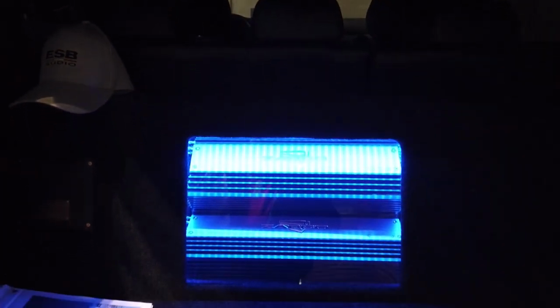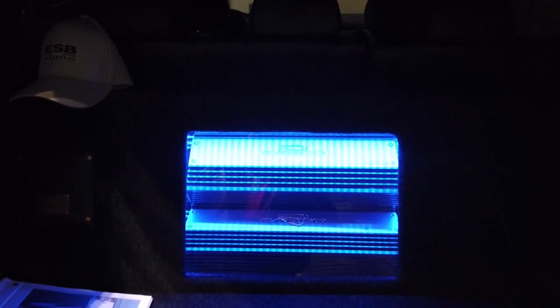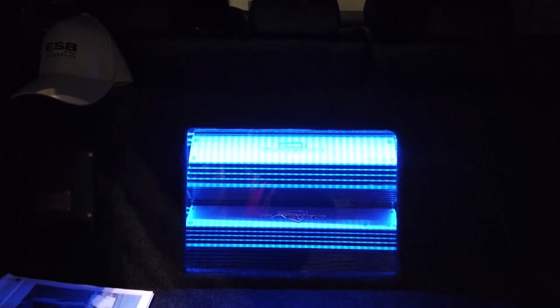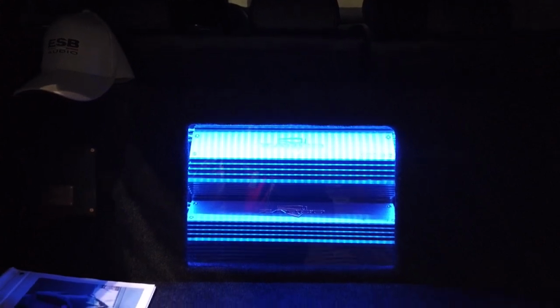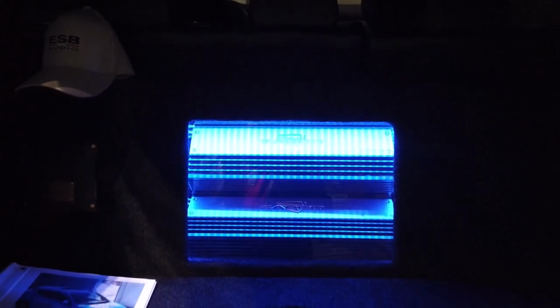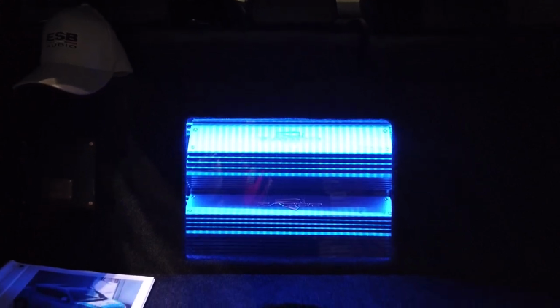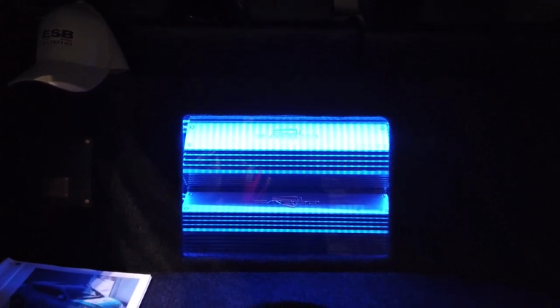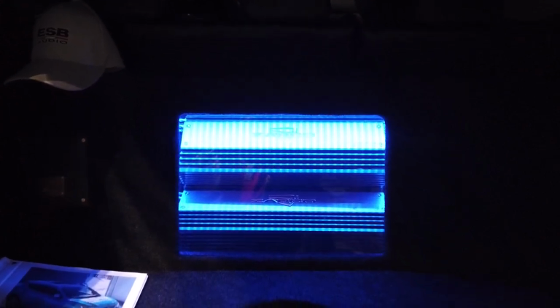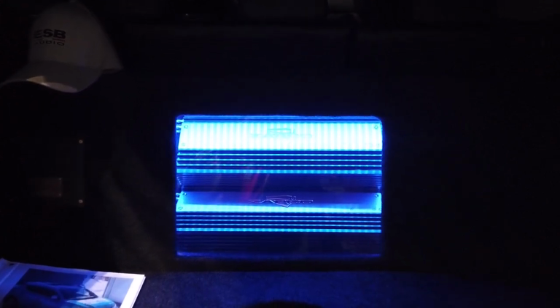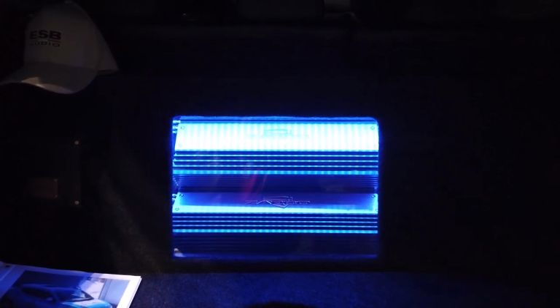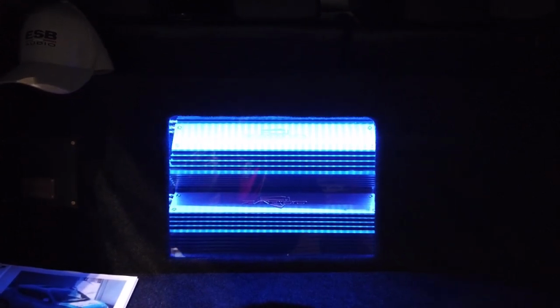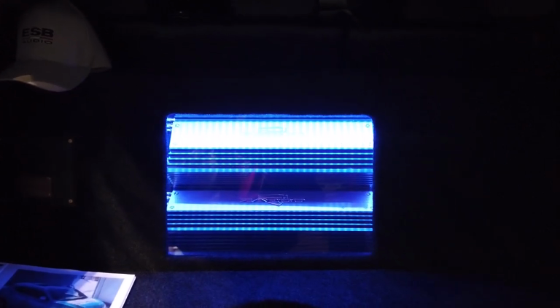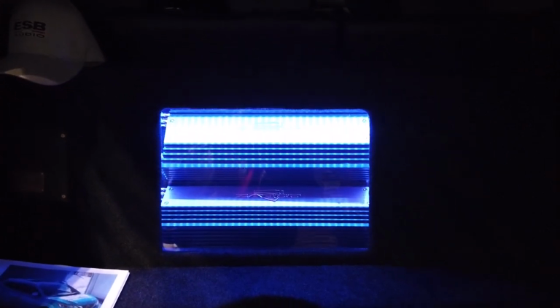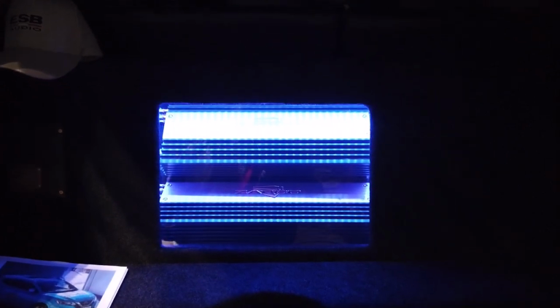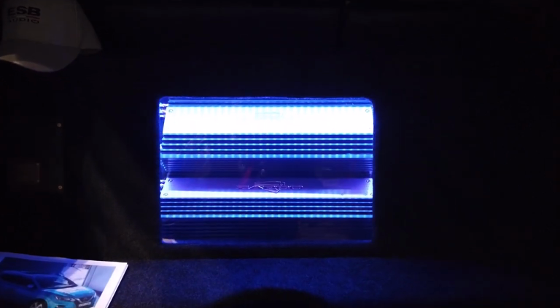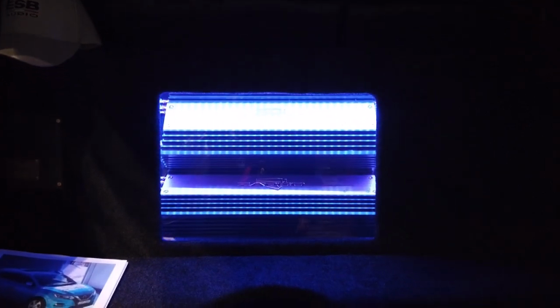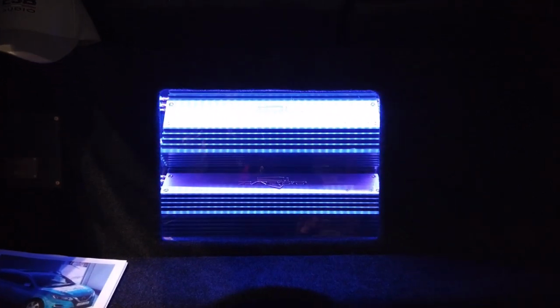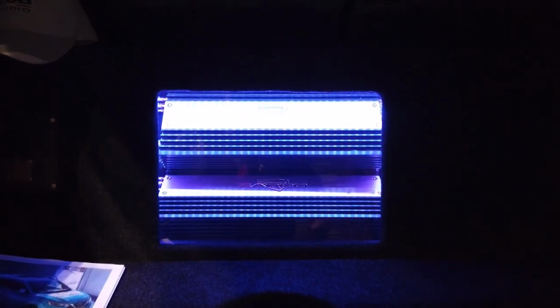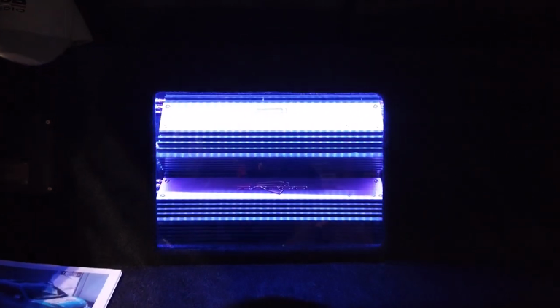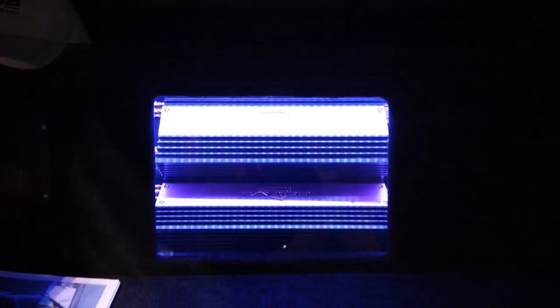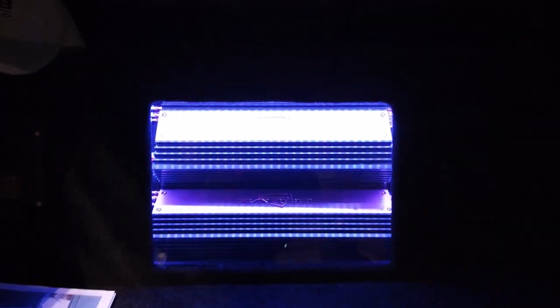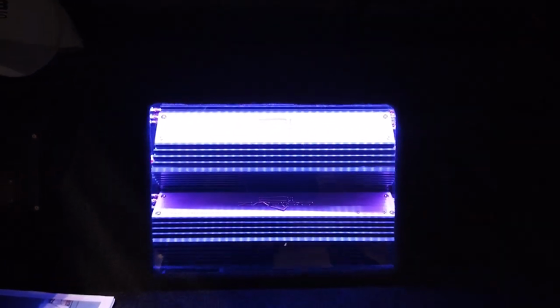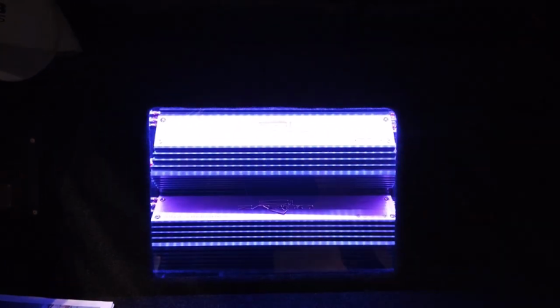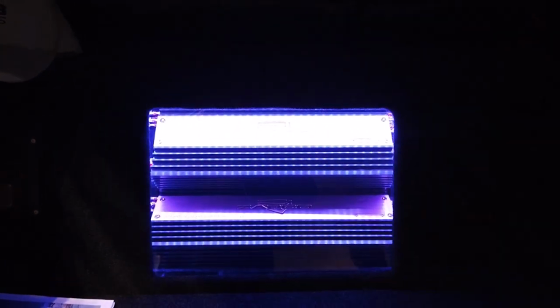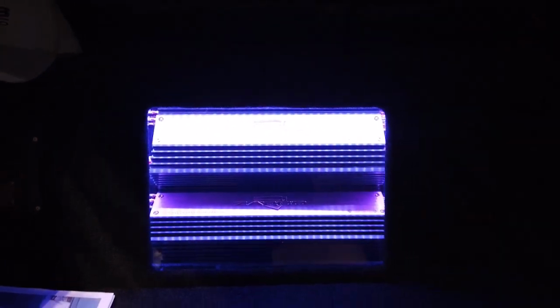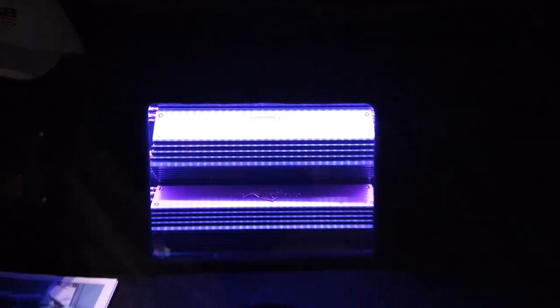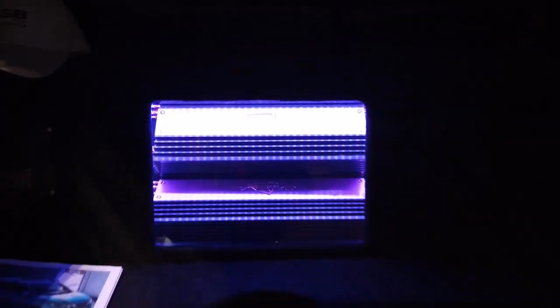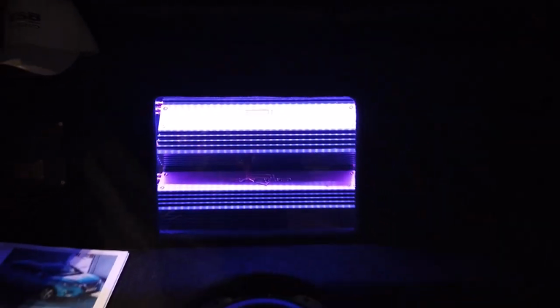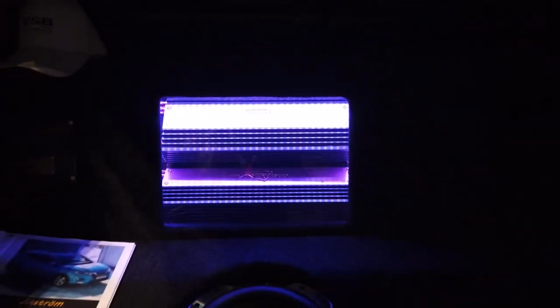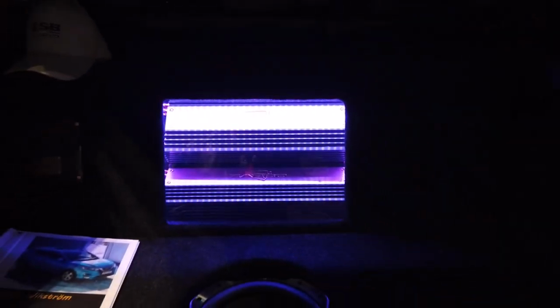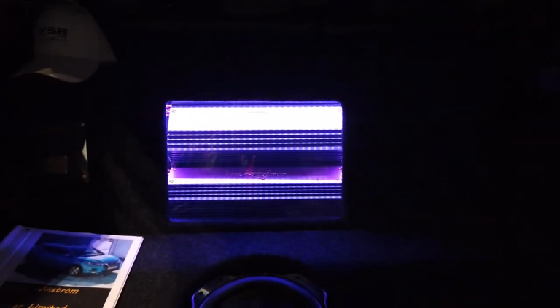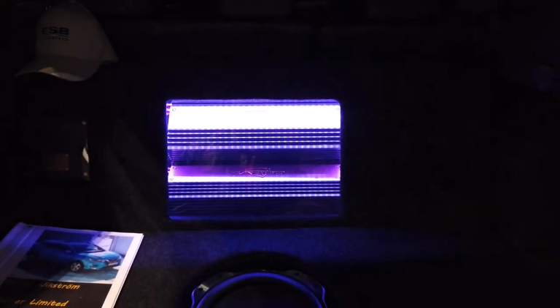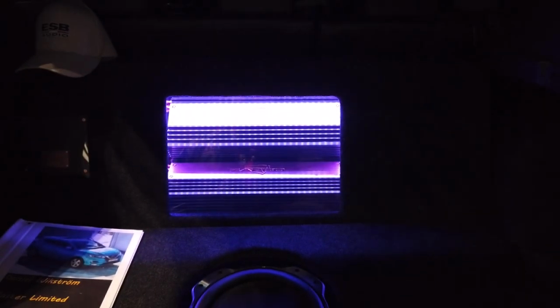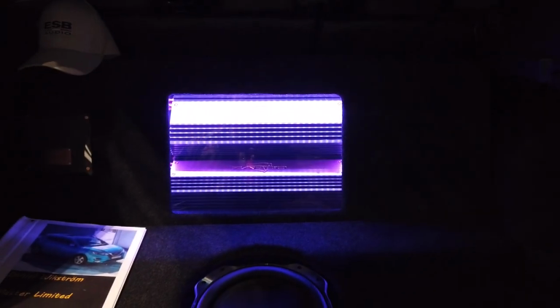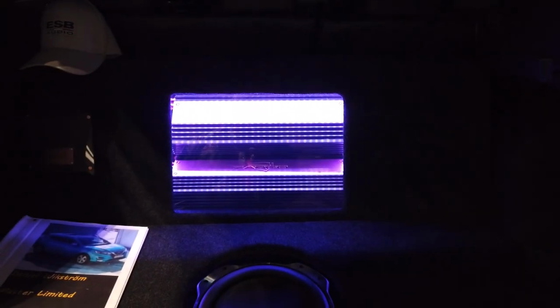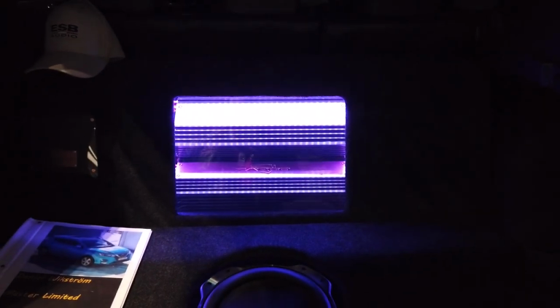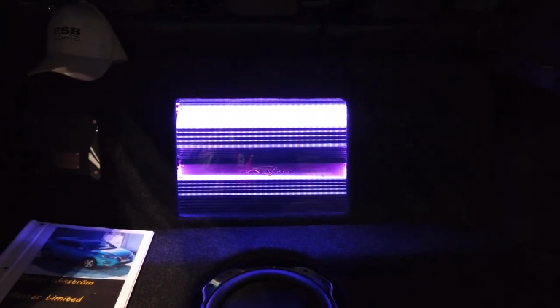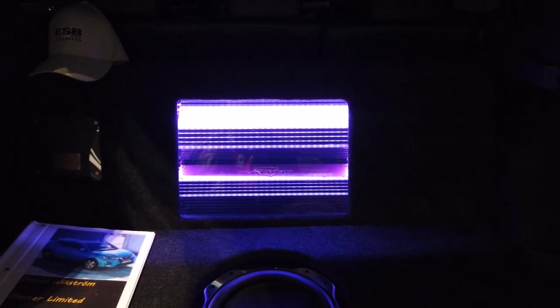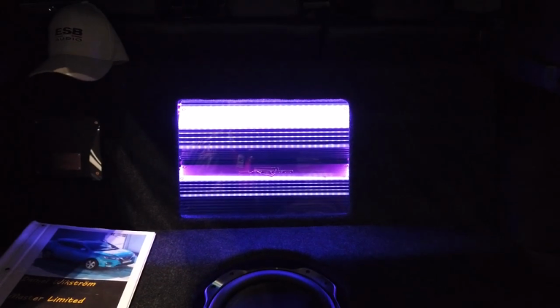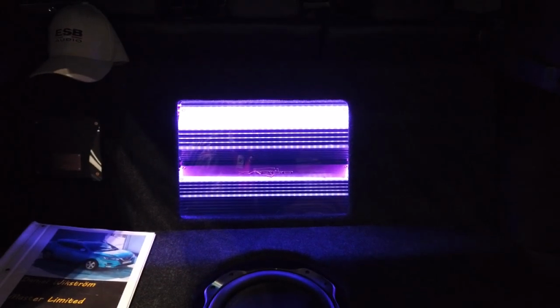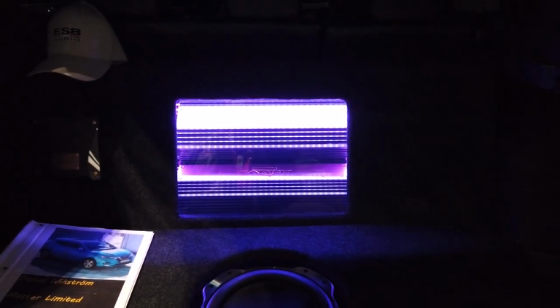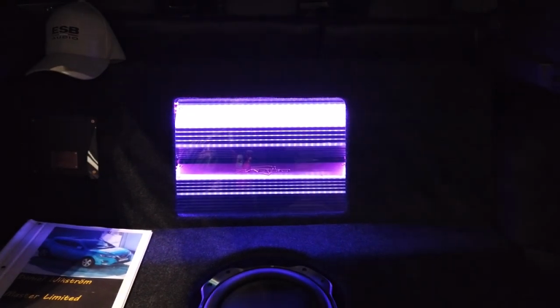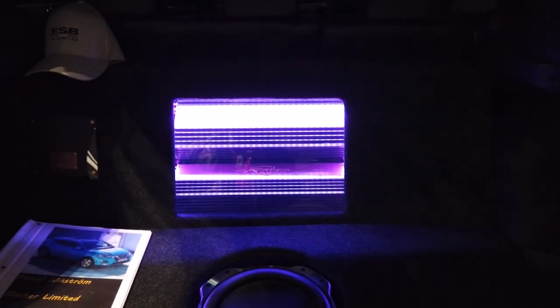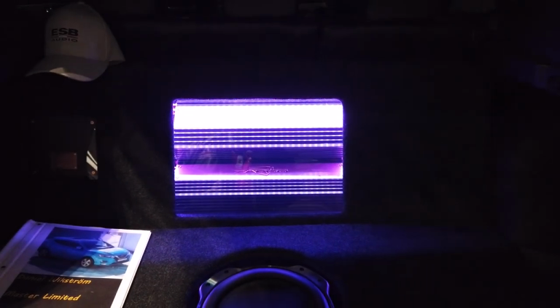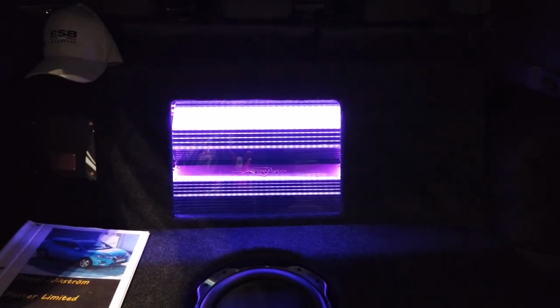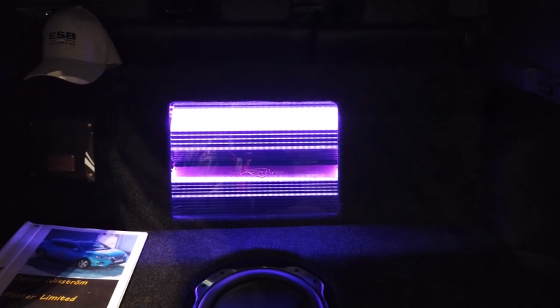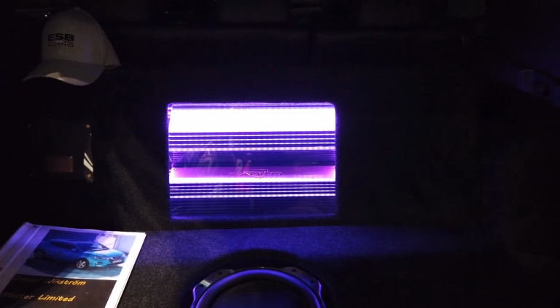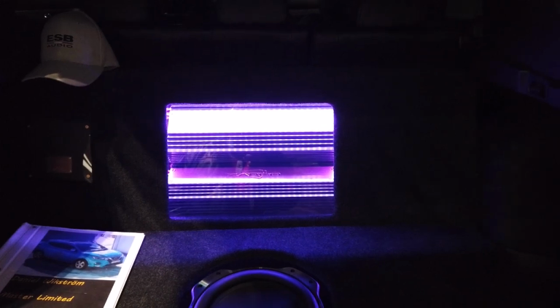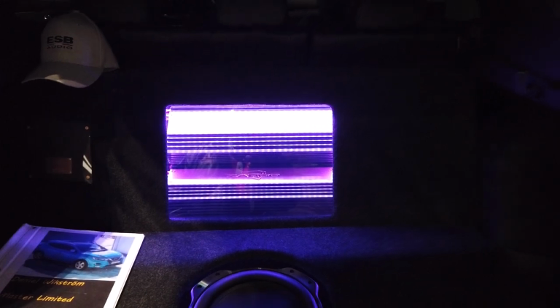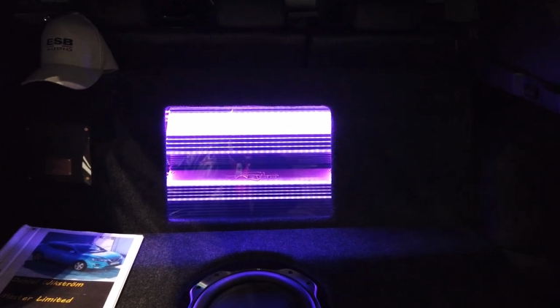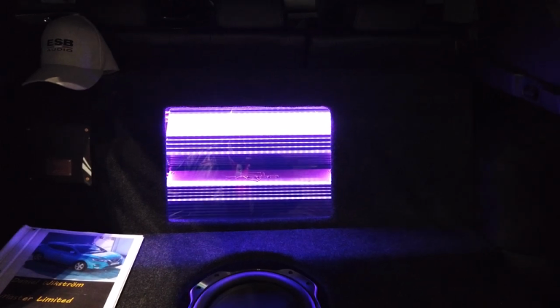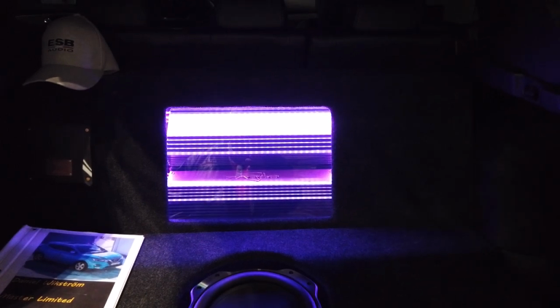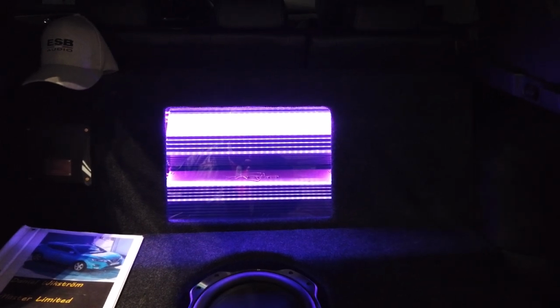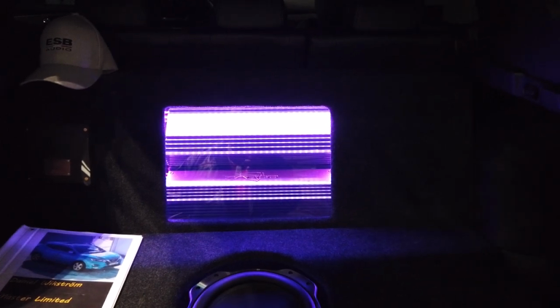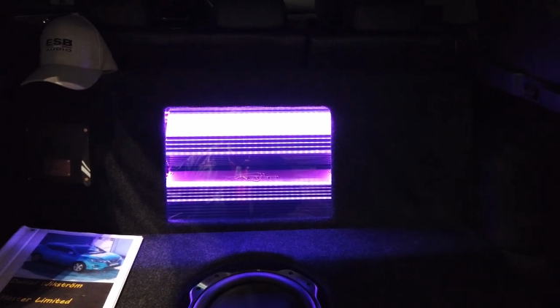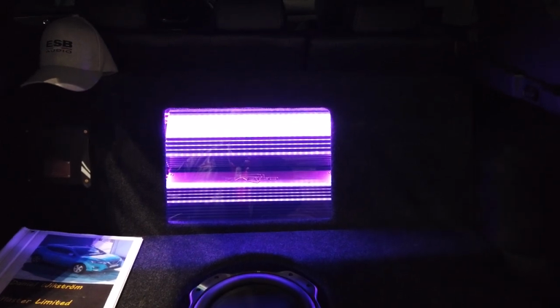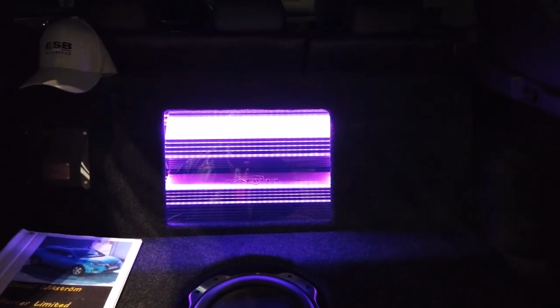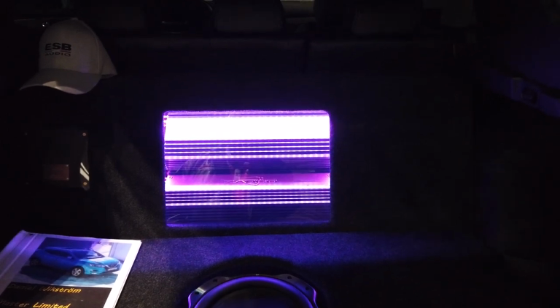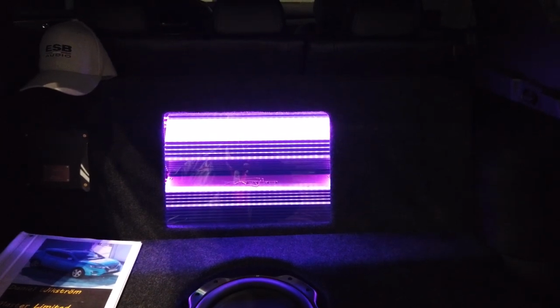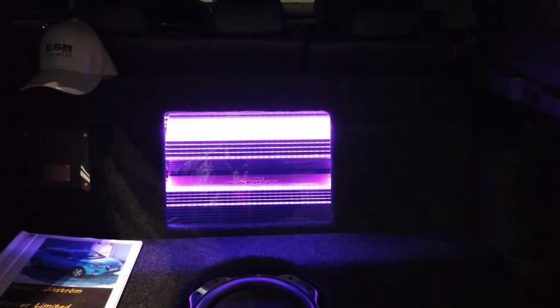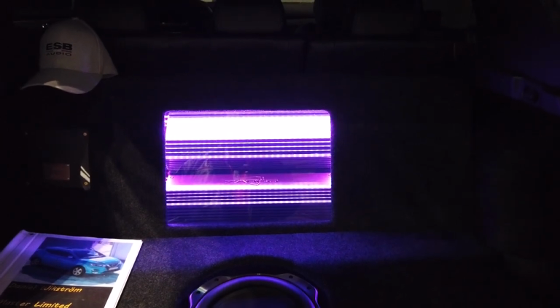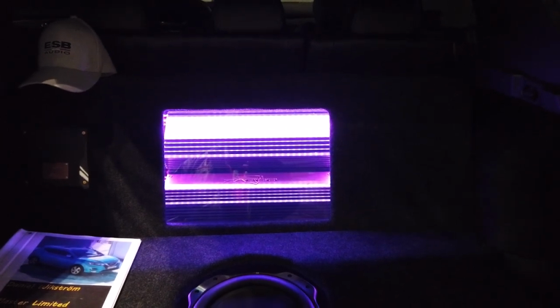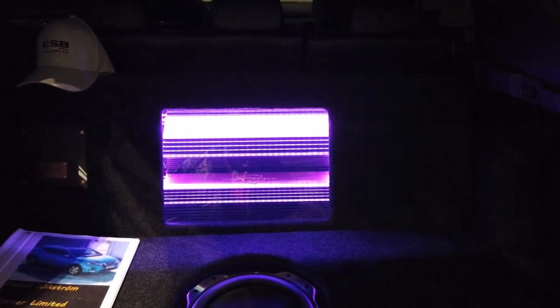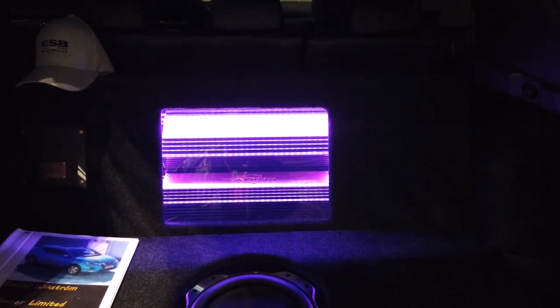This install's got Zapco amplifiers. You don't see a lot of Zapco in the U.S. anymore, but it's still really strong over here in Europe.